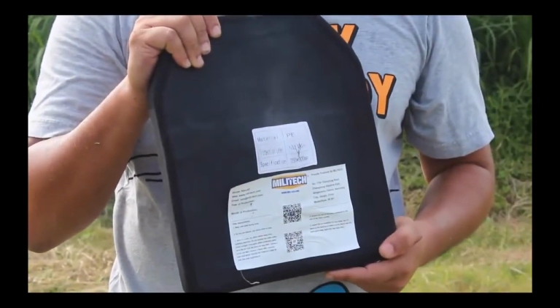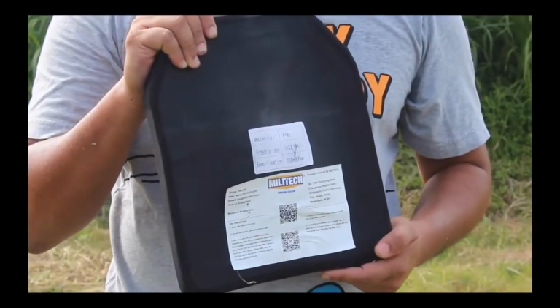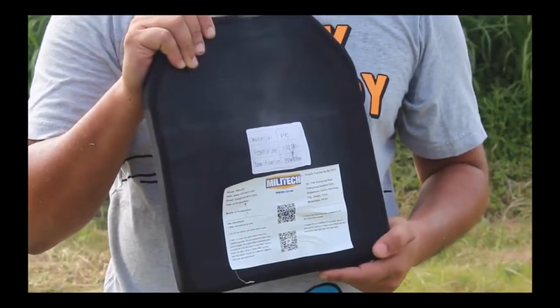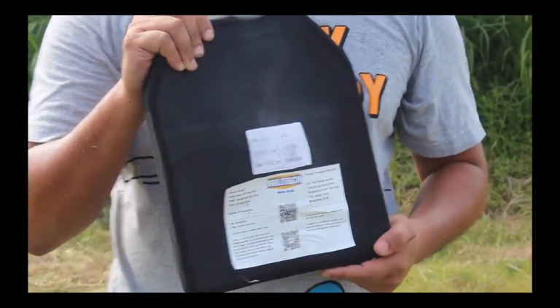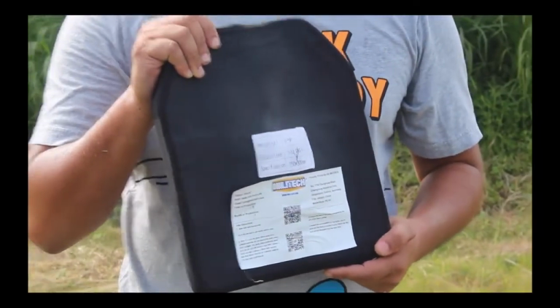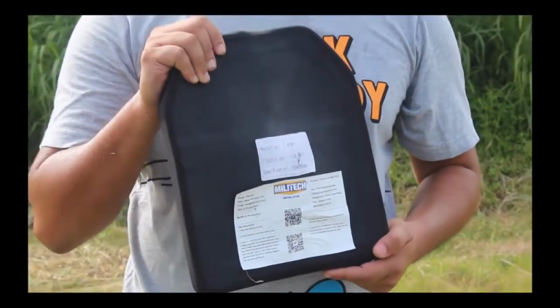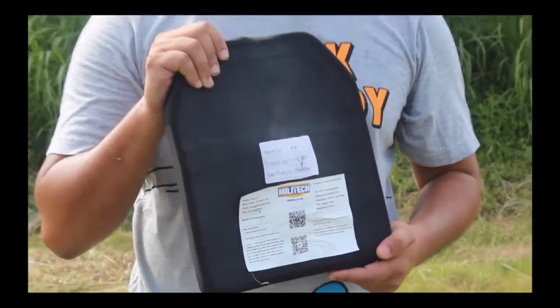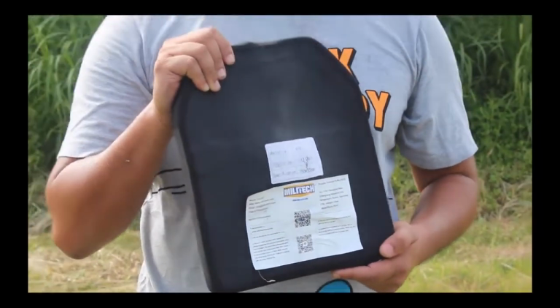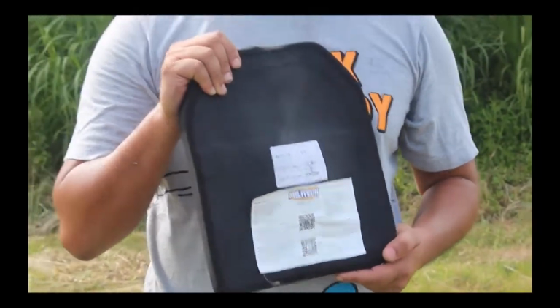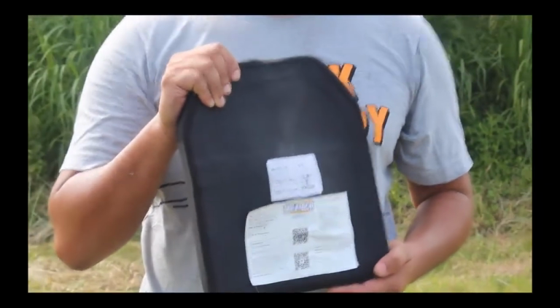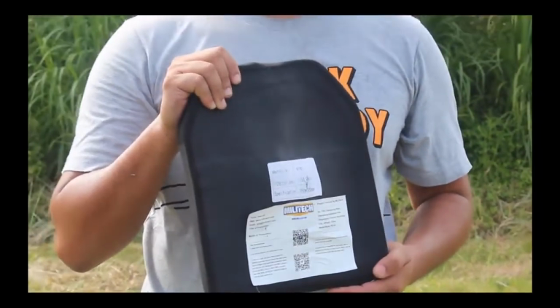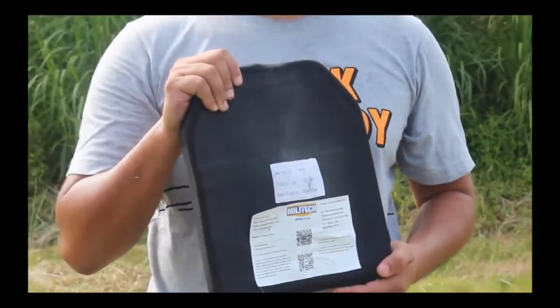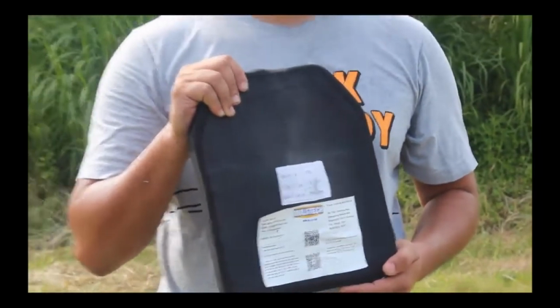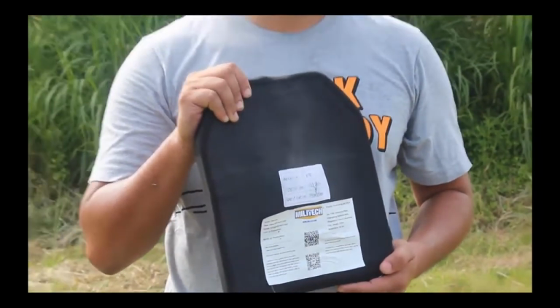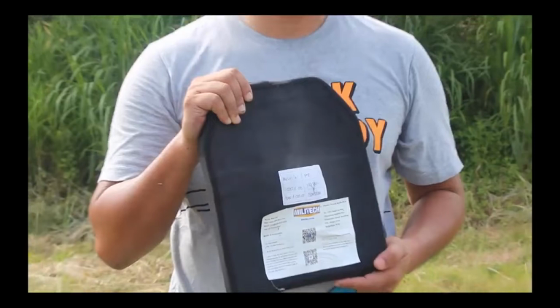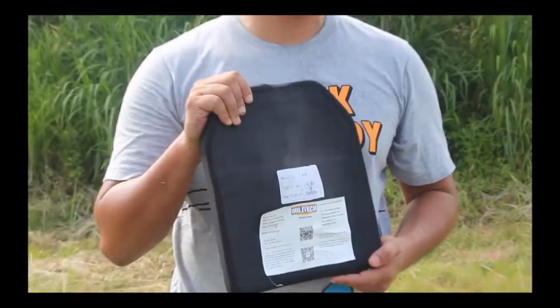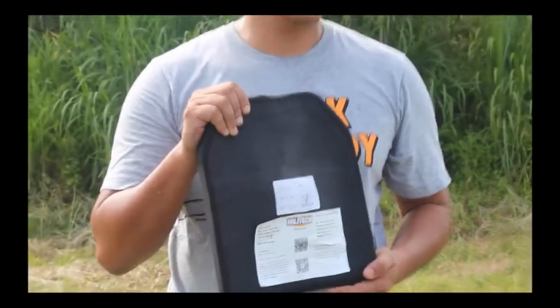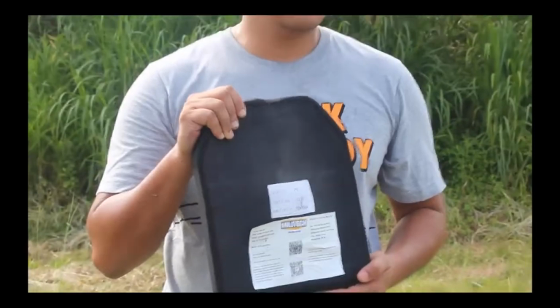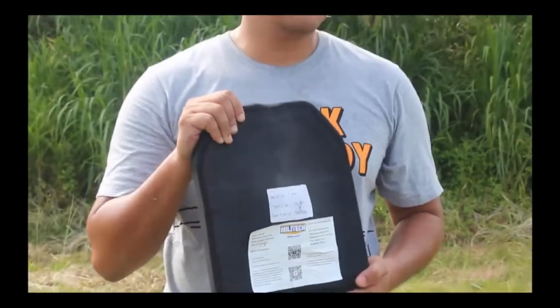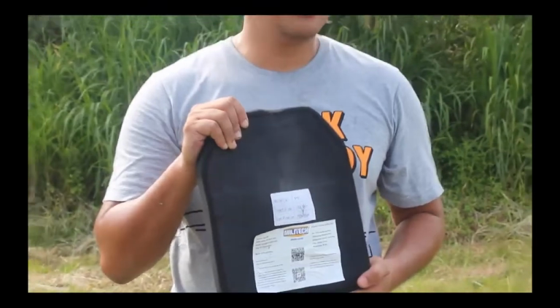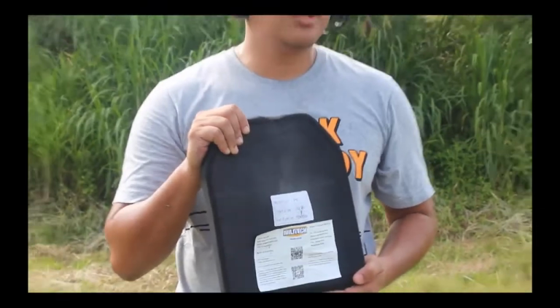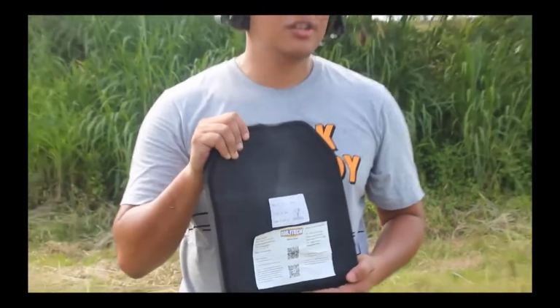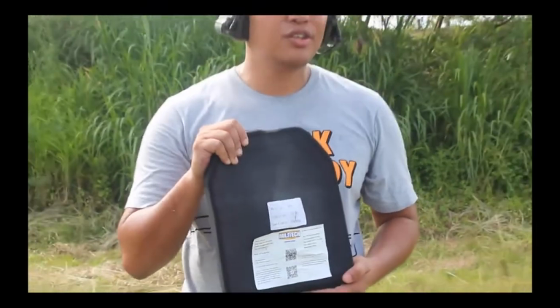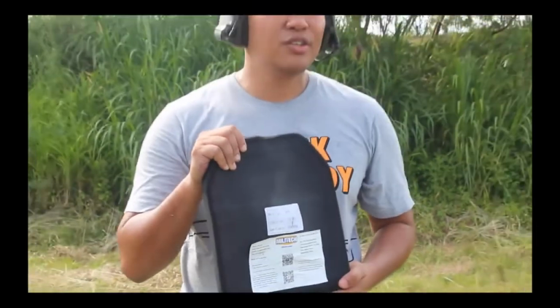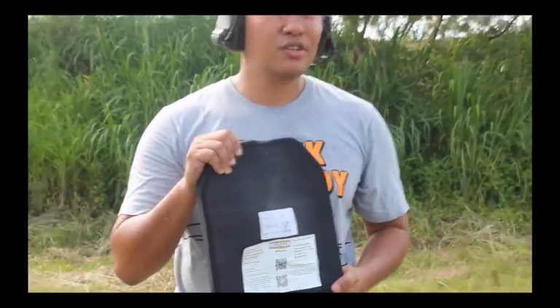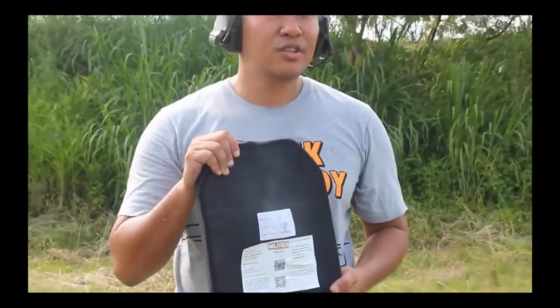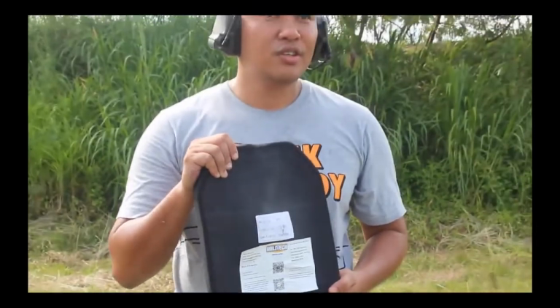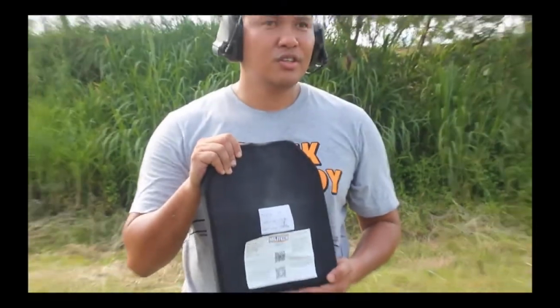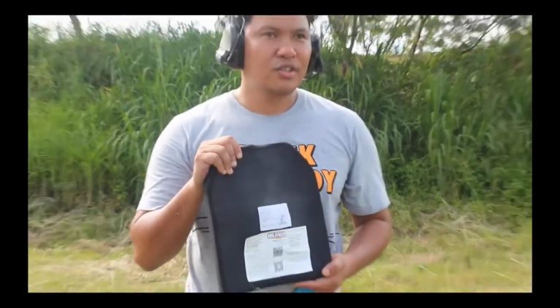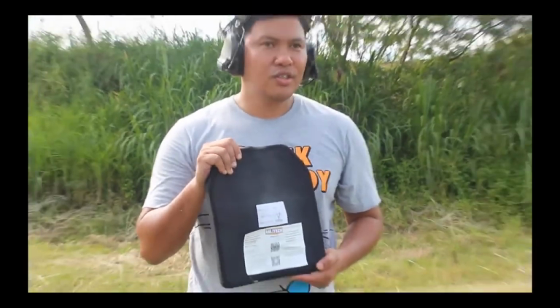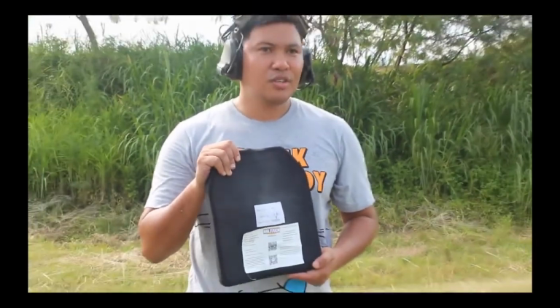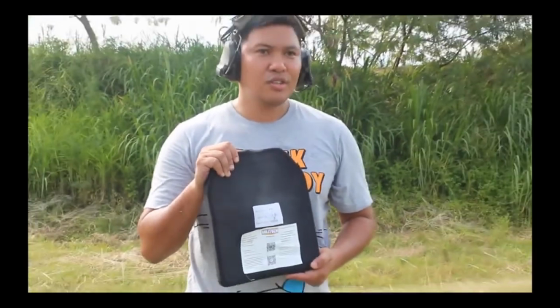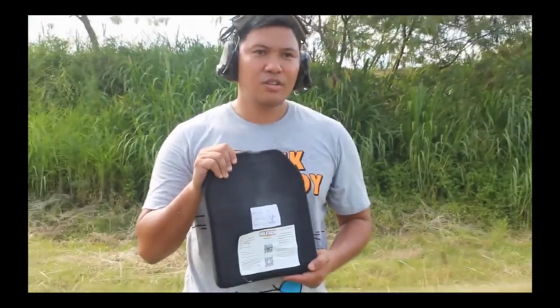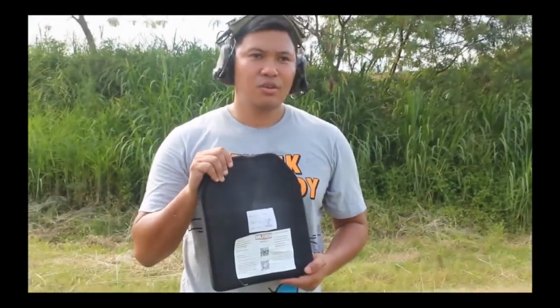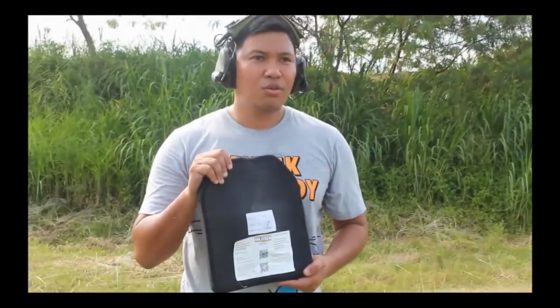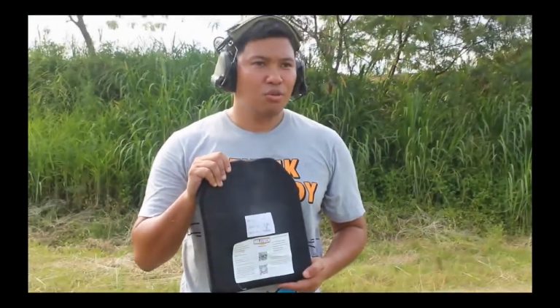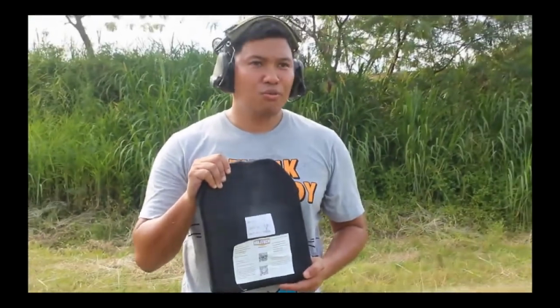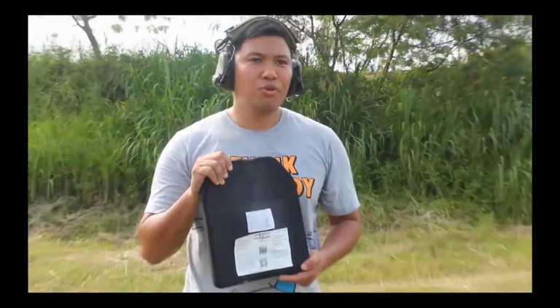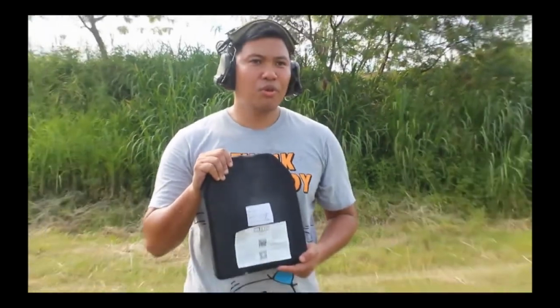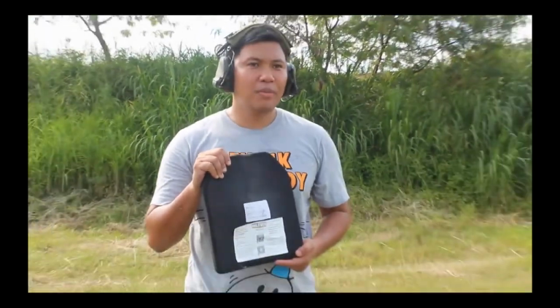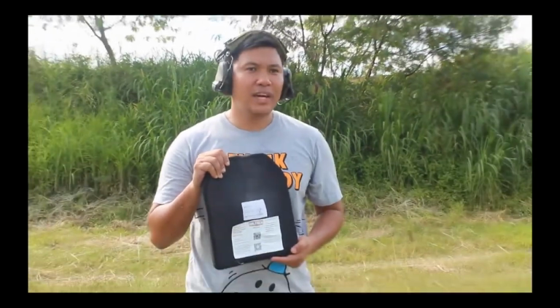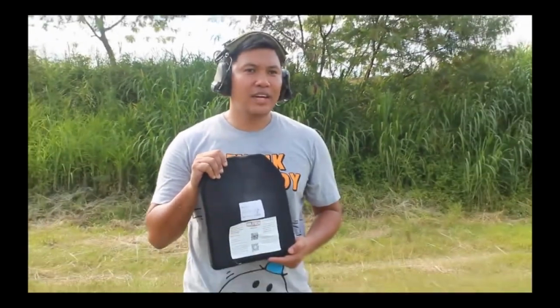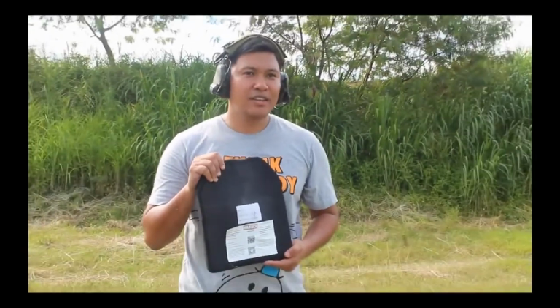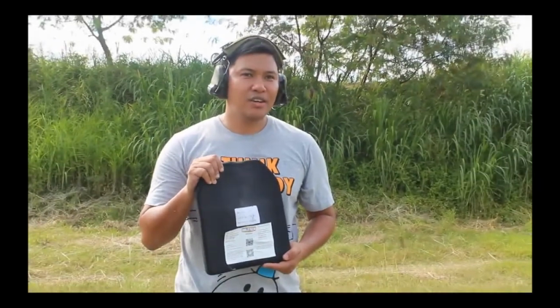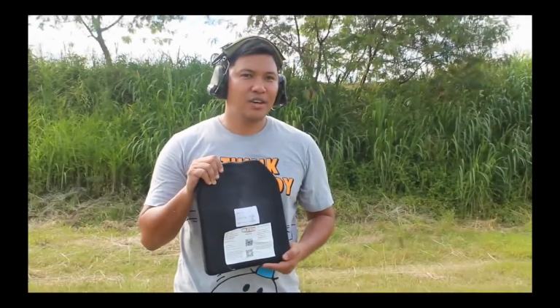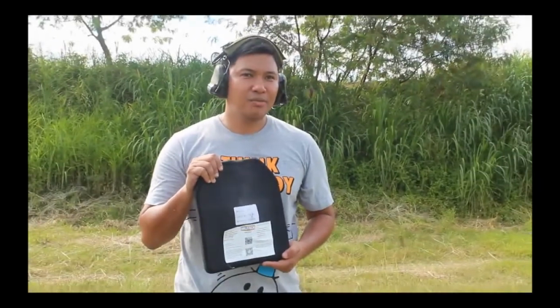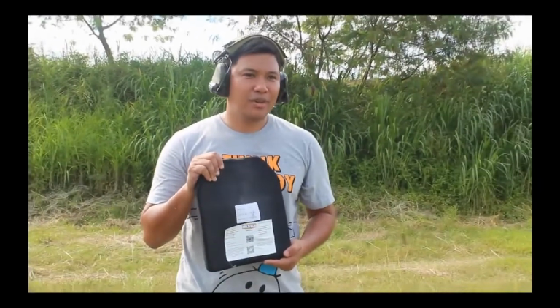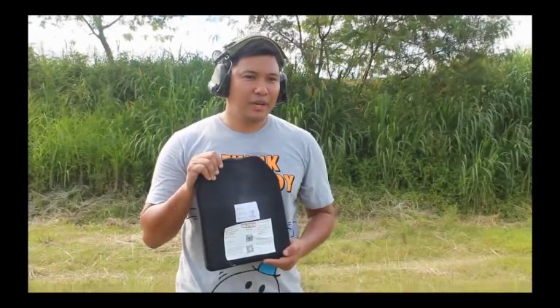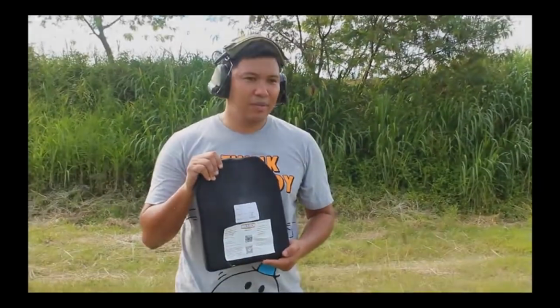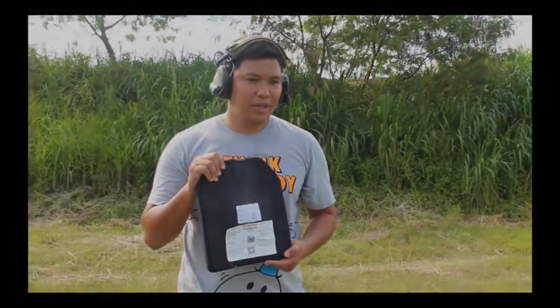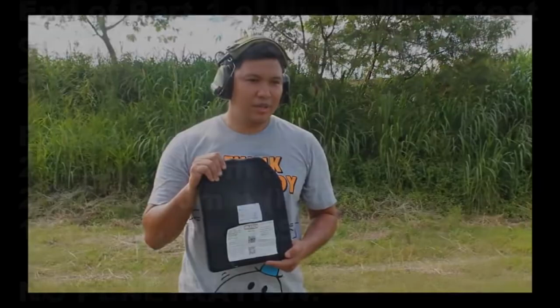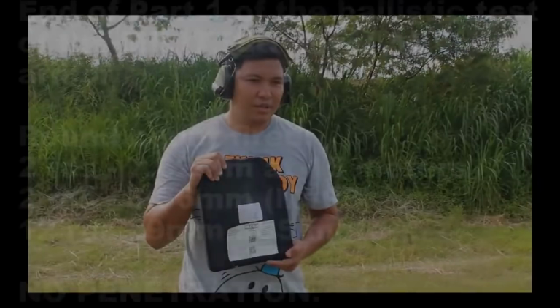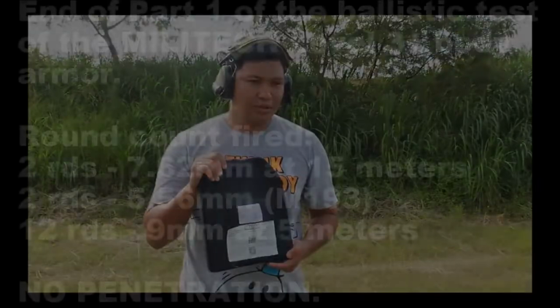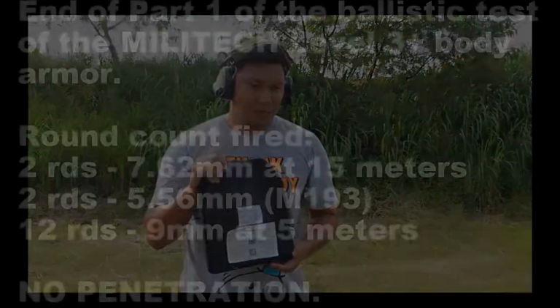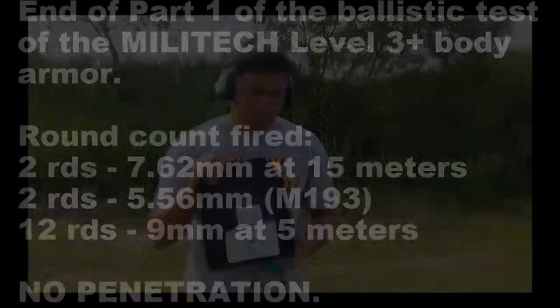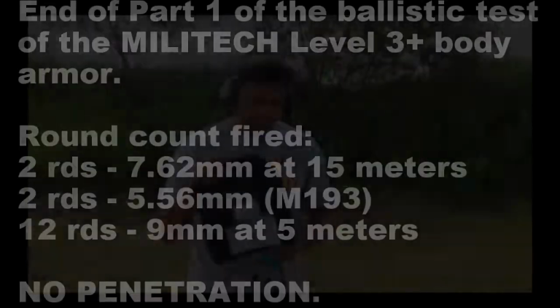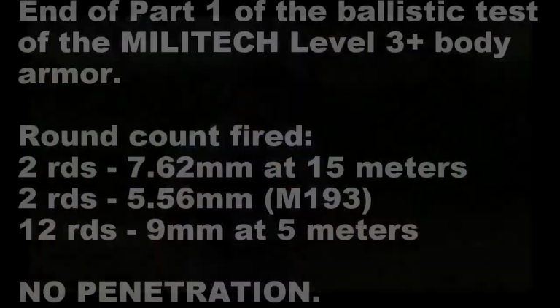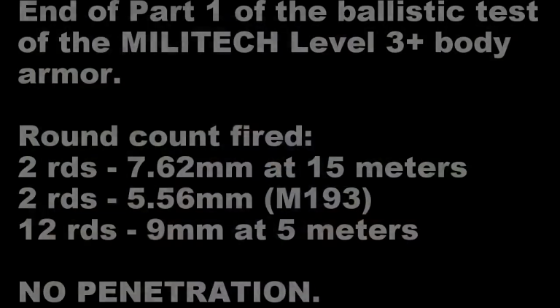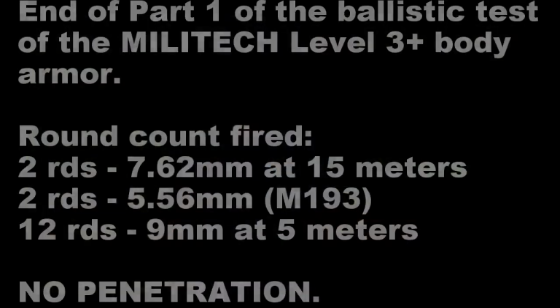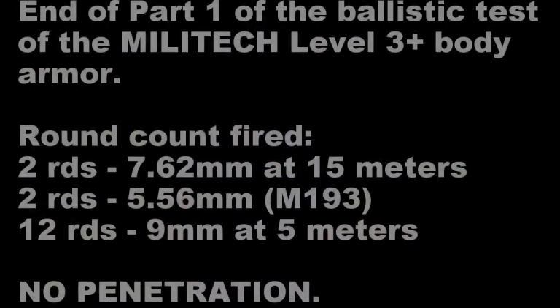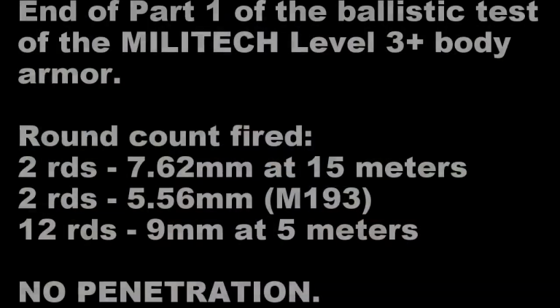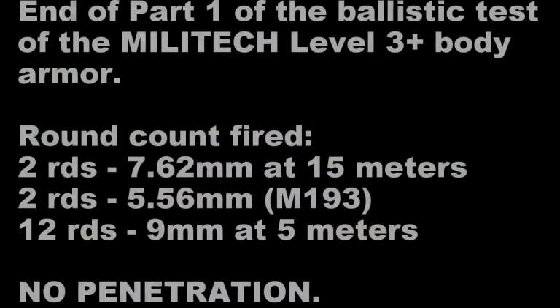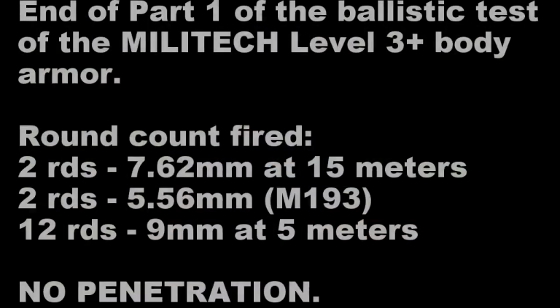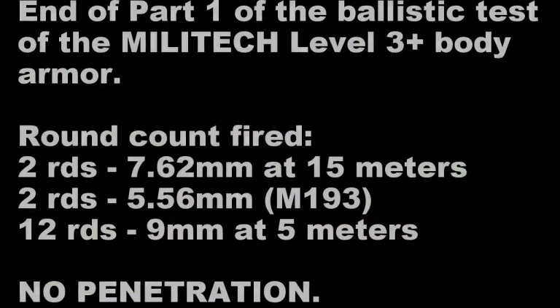I think we need to fire another full mag of 9 mil. Thank you.